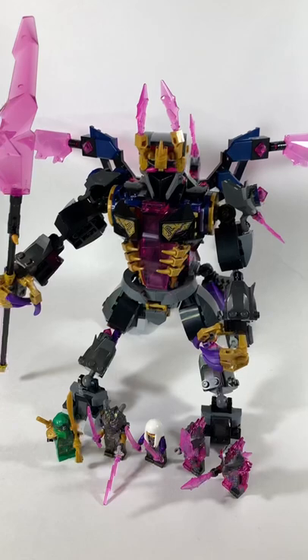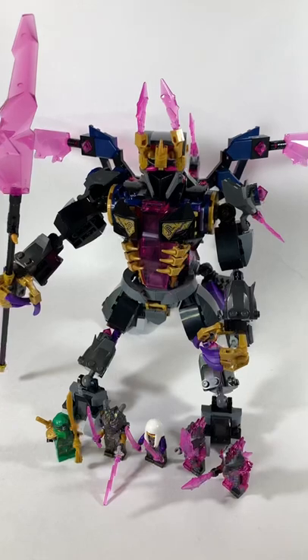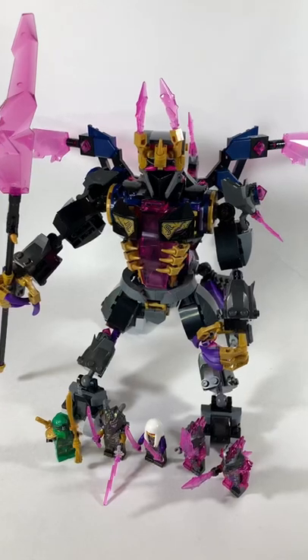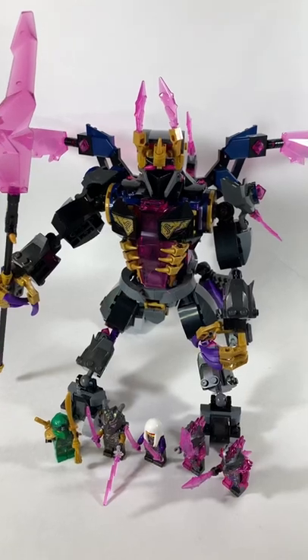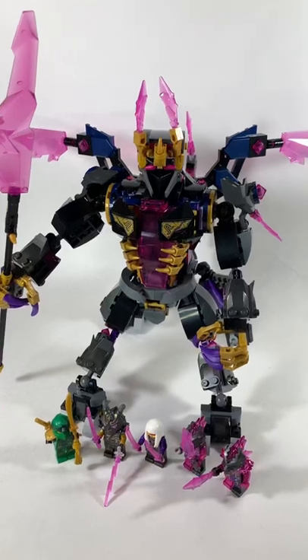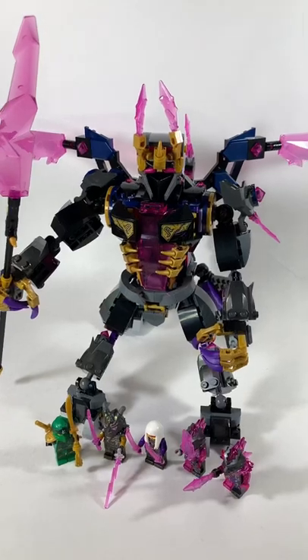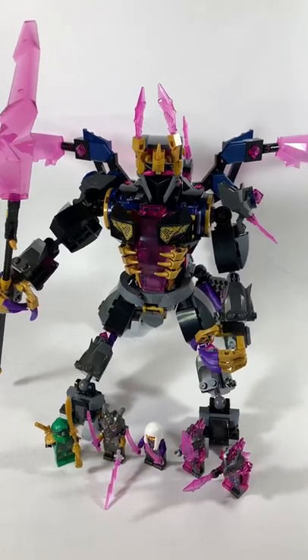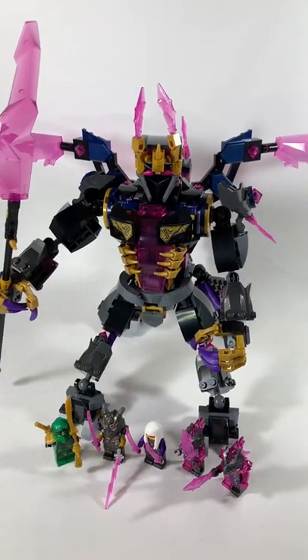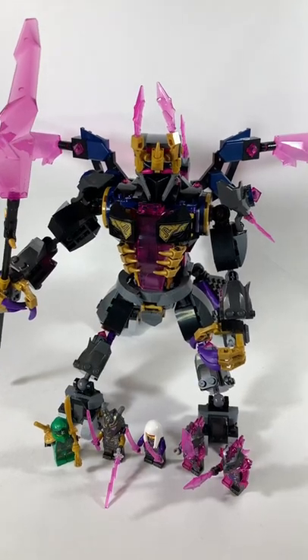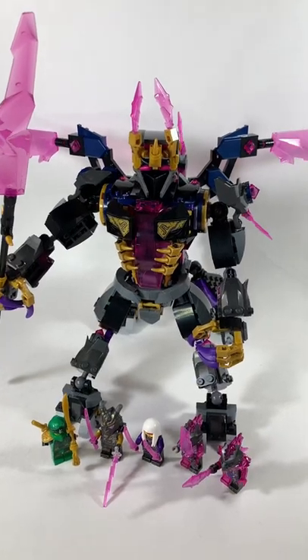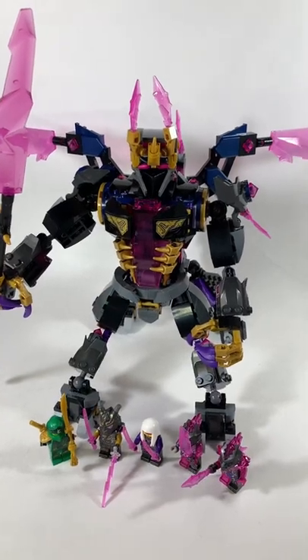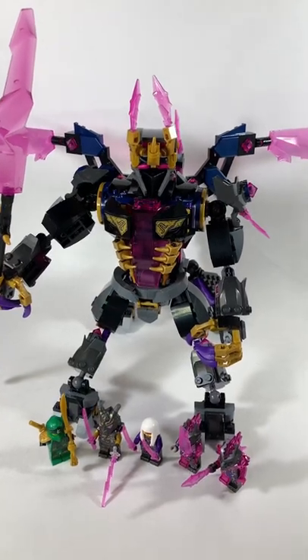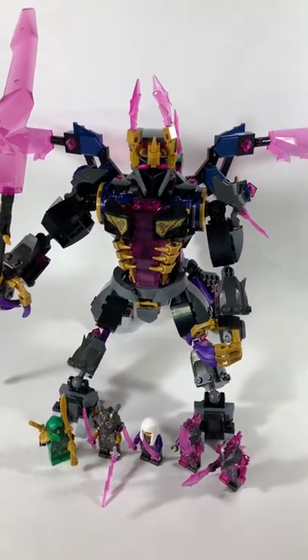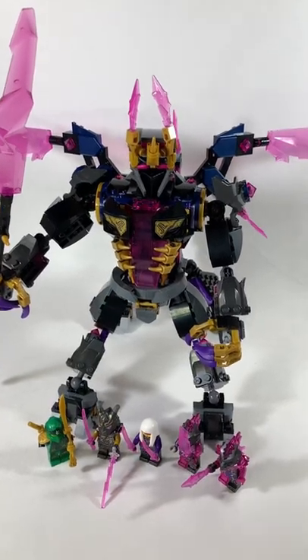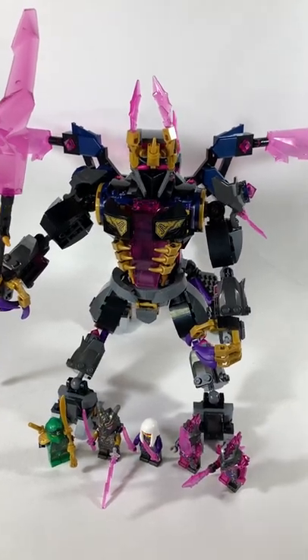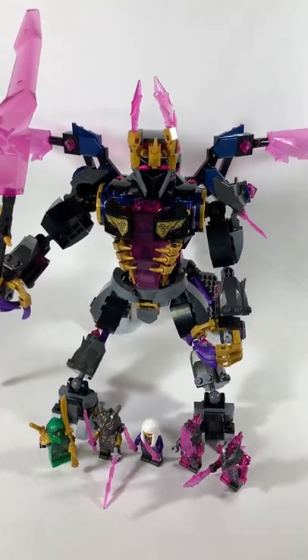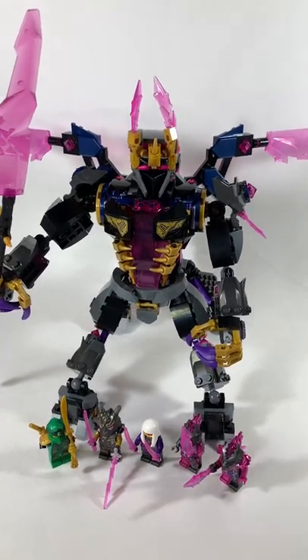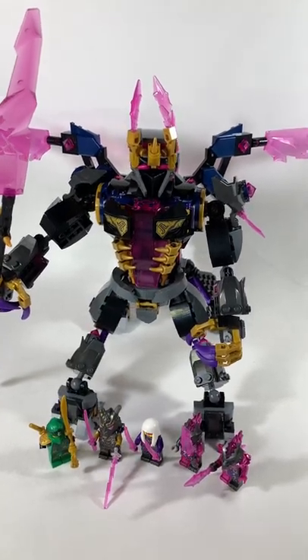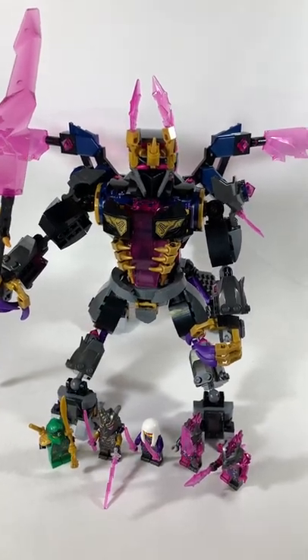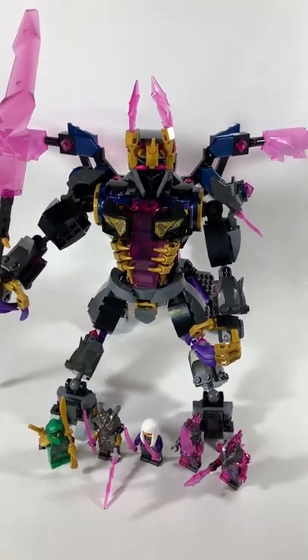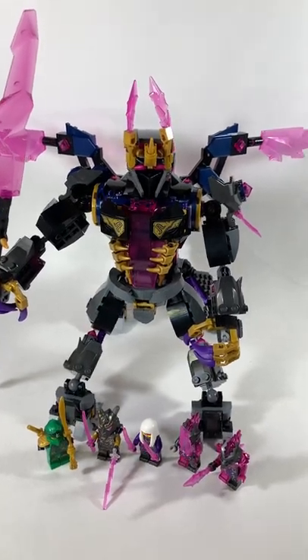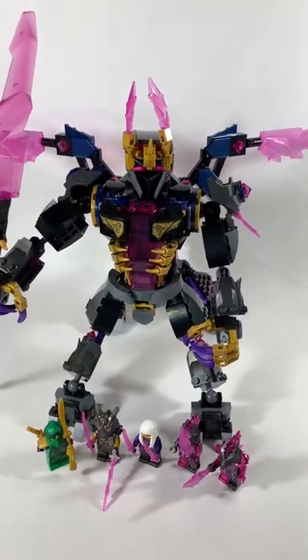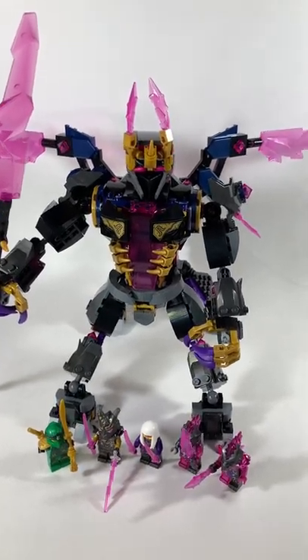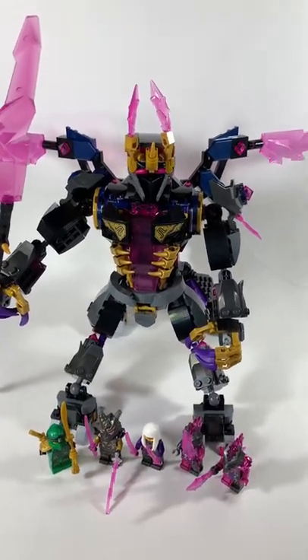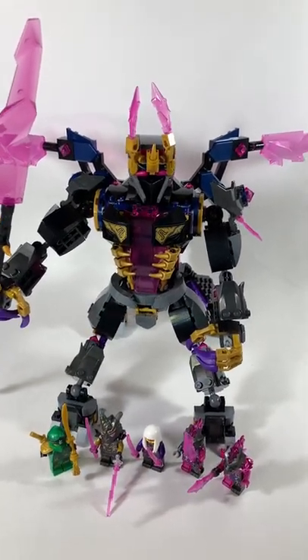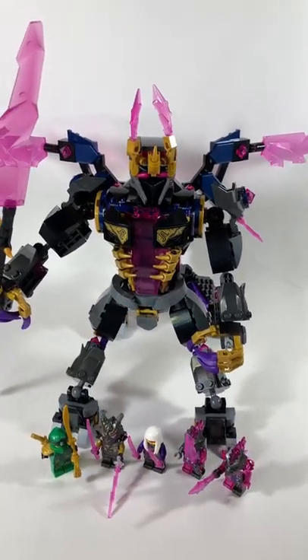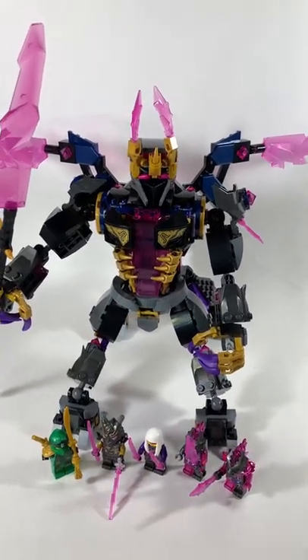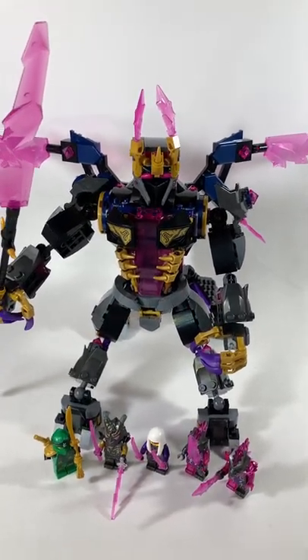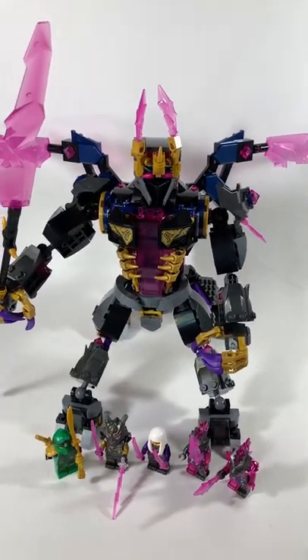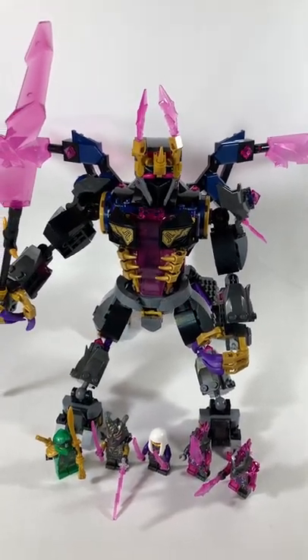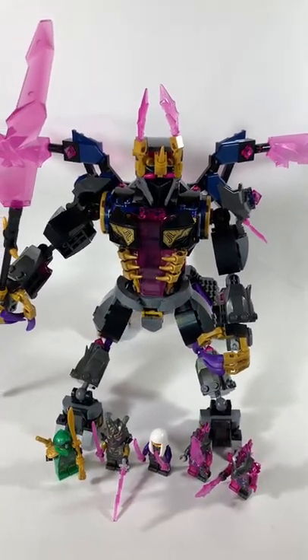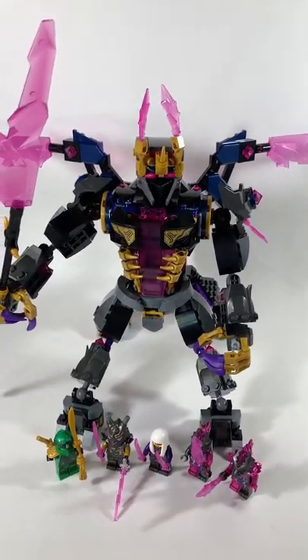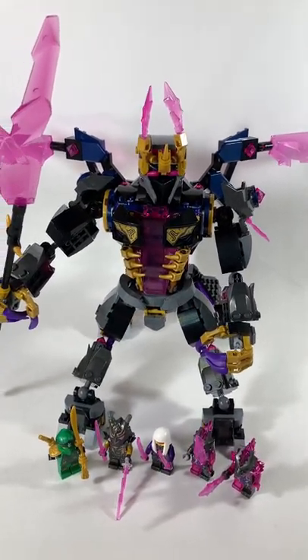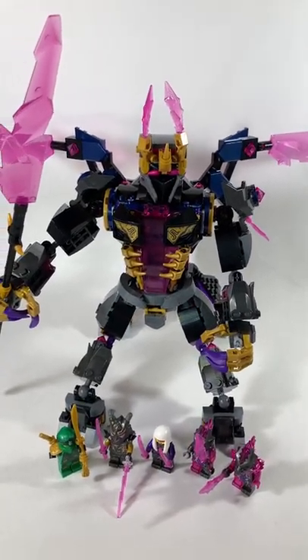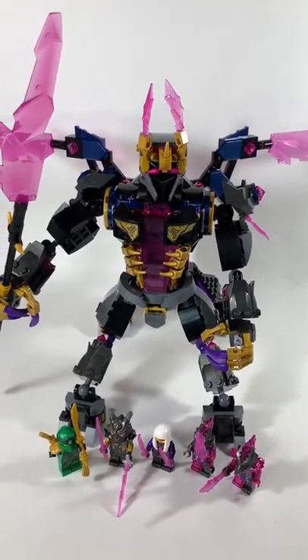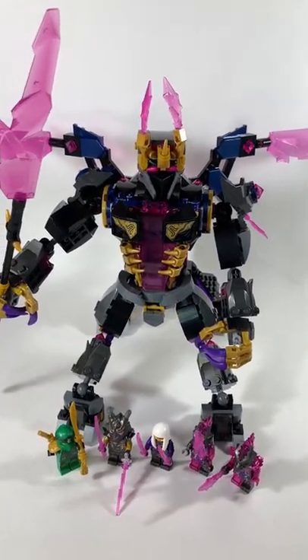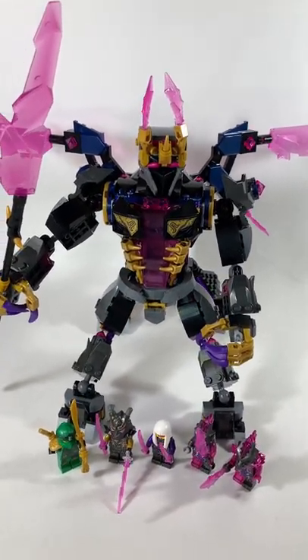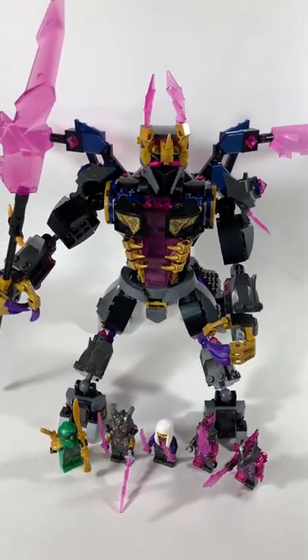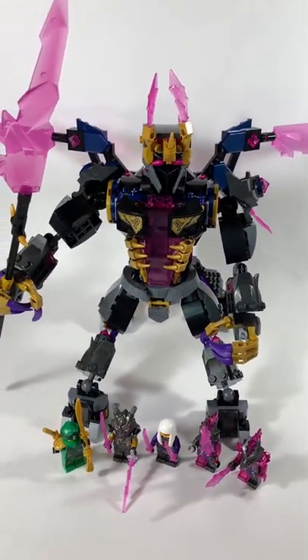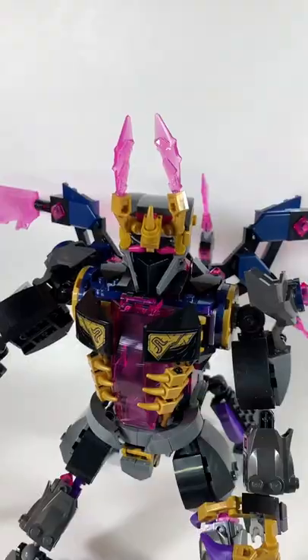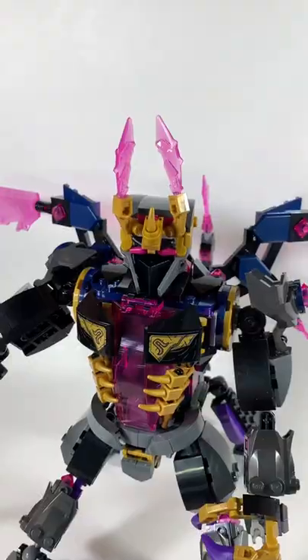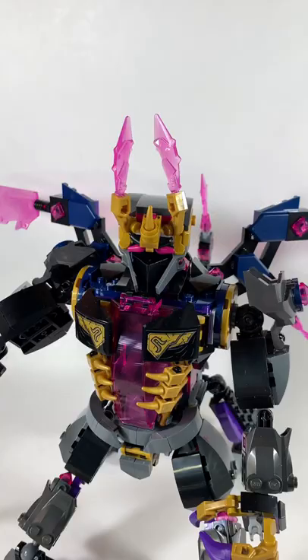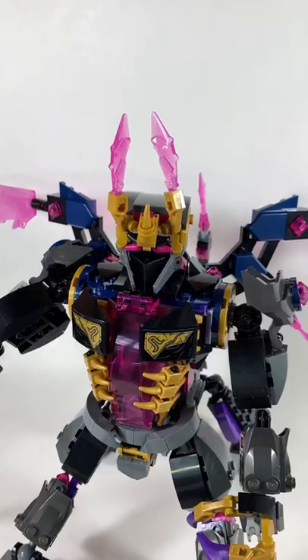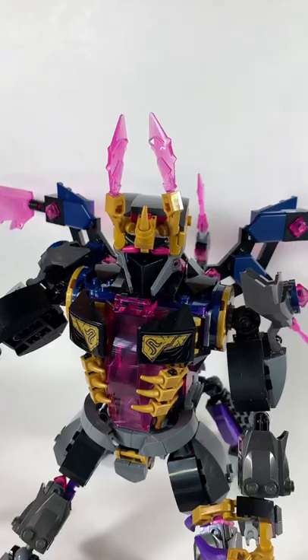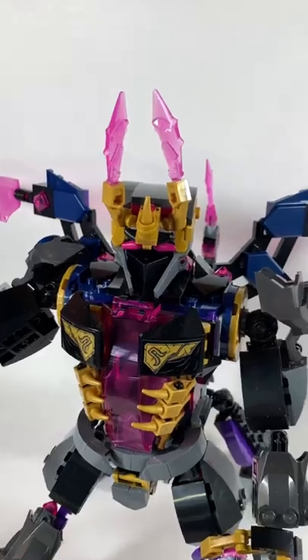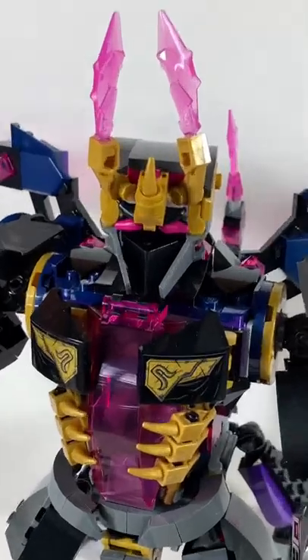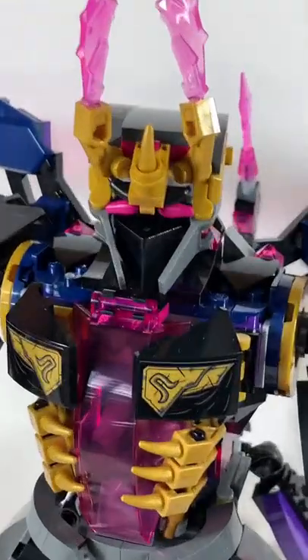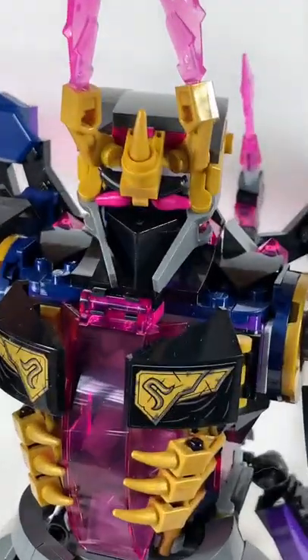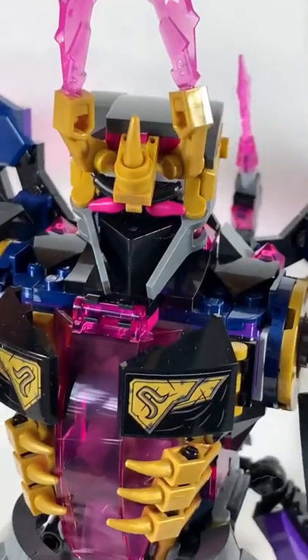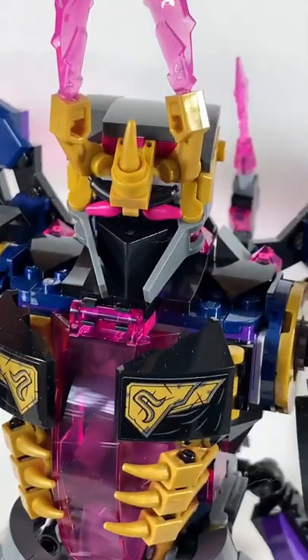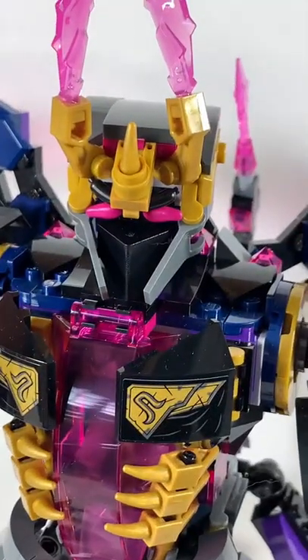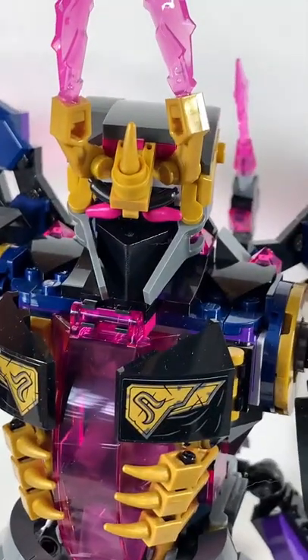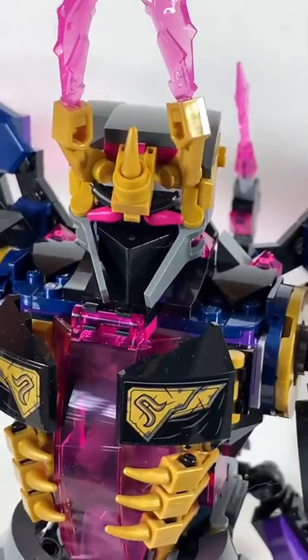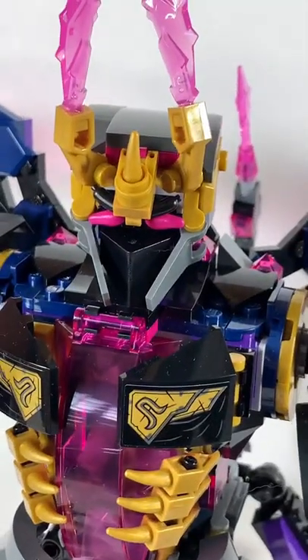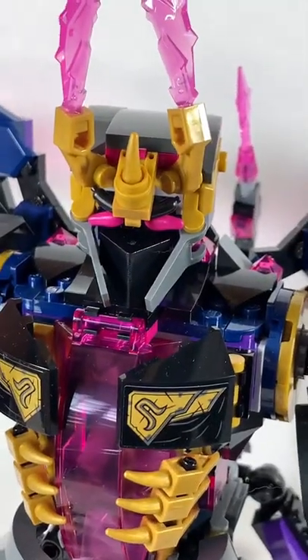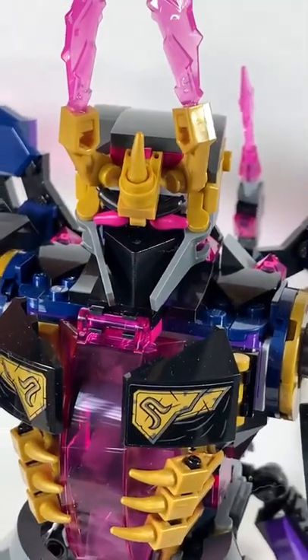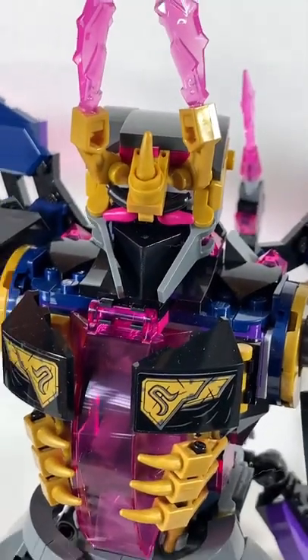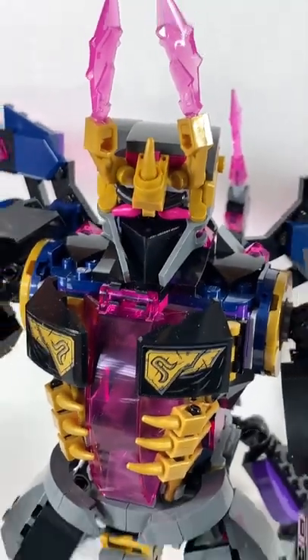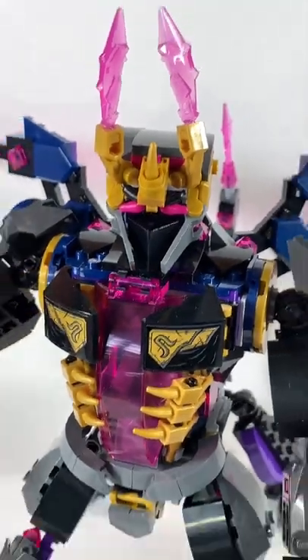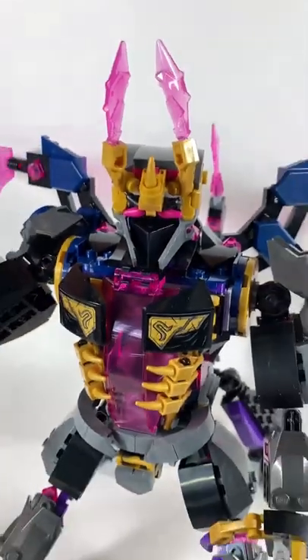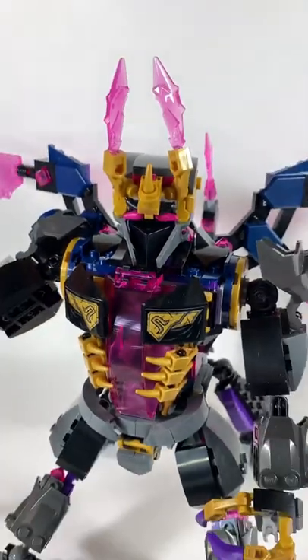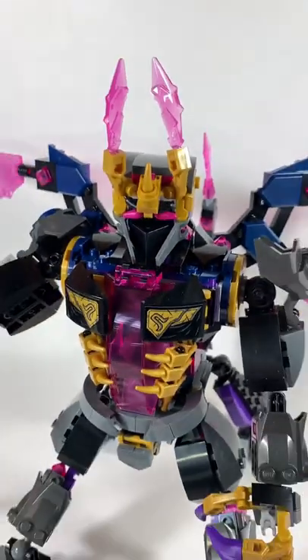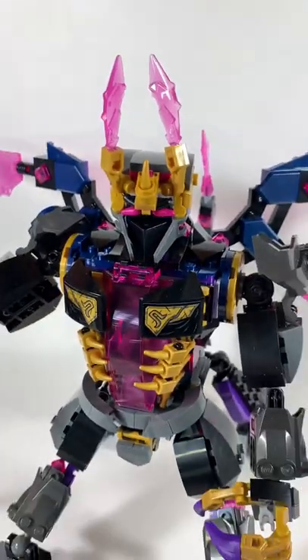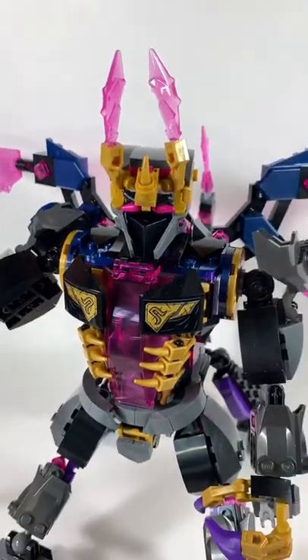Here's a review of the Crystal King, which will retail for $70 on August 1st. This set was sent to me by the LEGO Ambassador Network, which I am very thankful for.